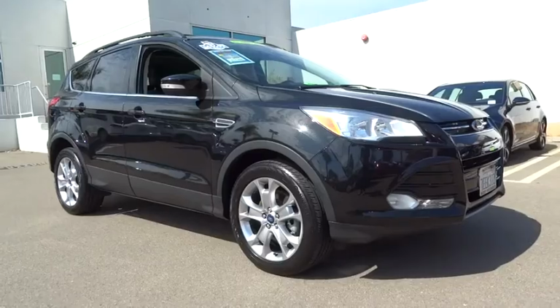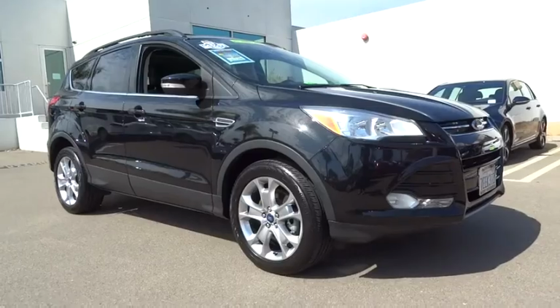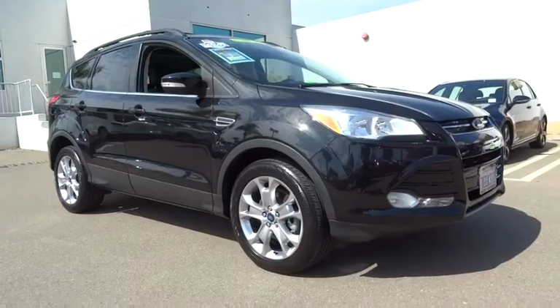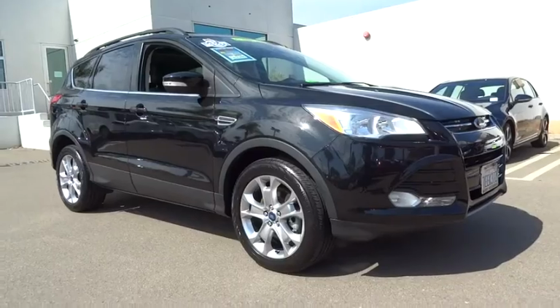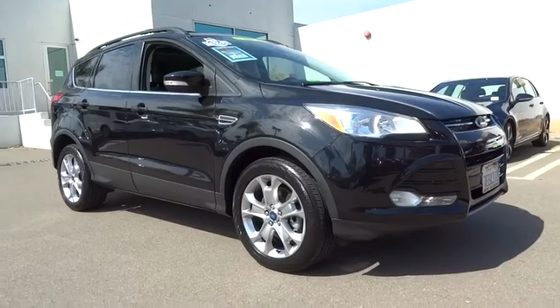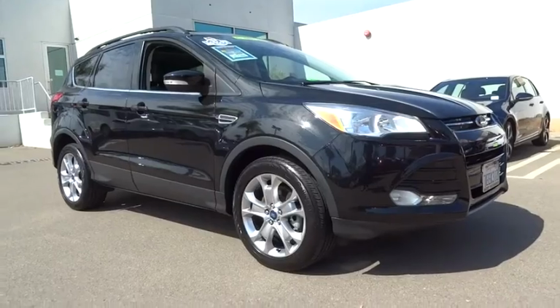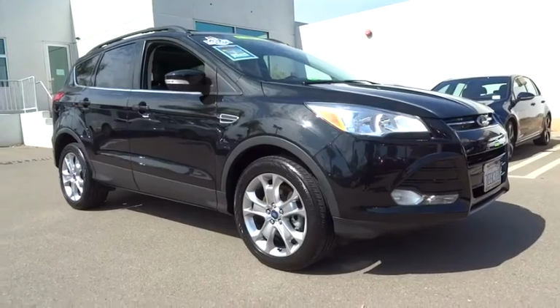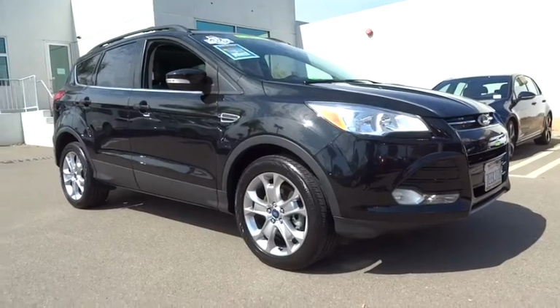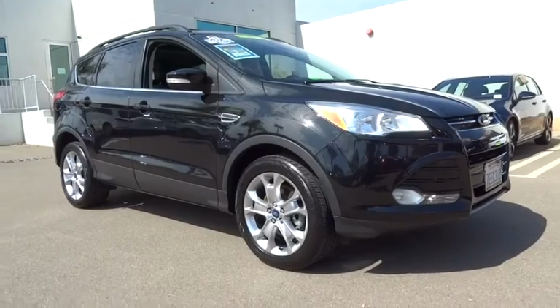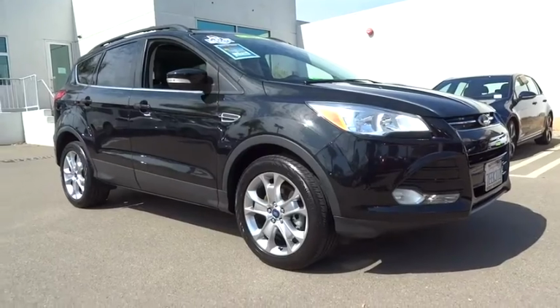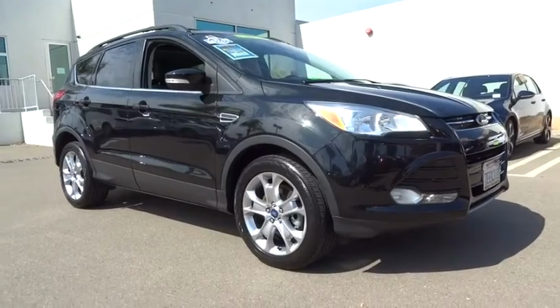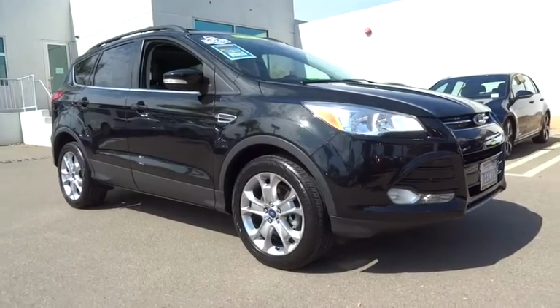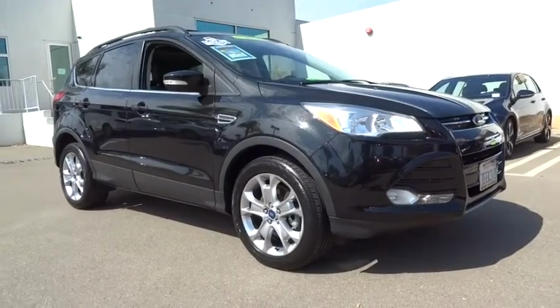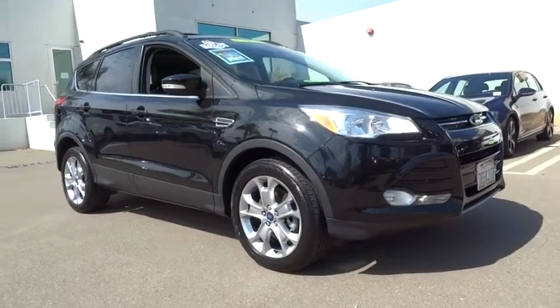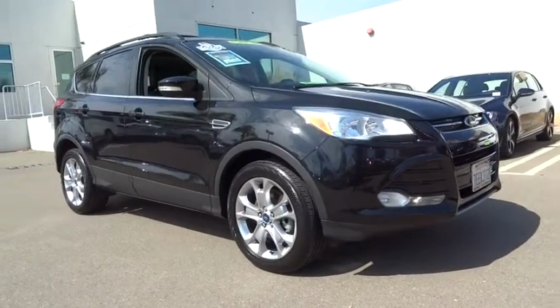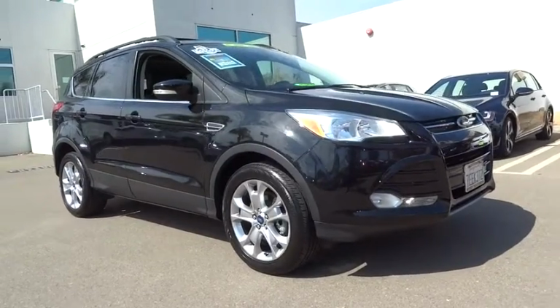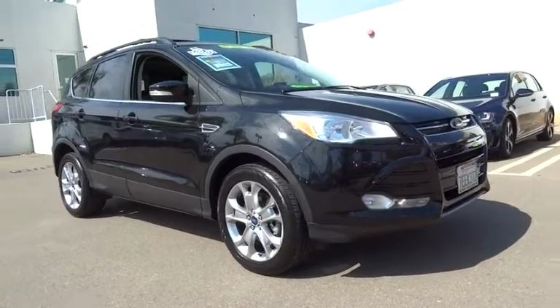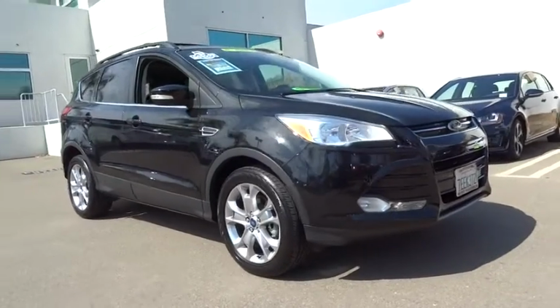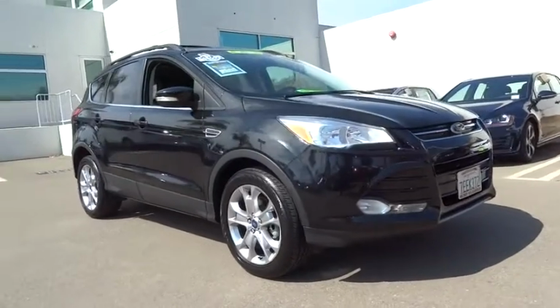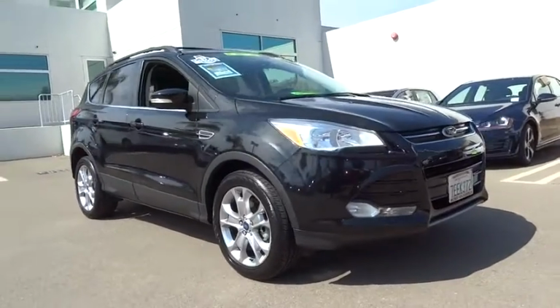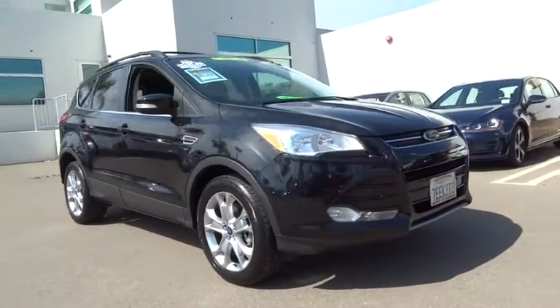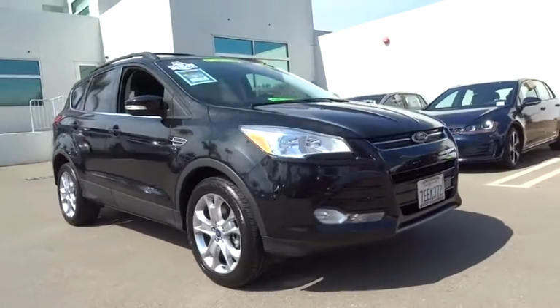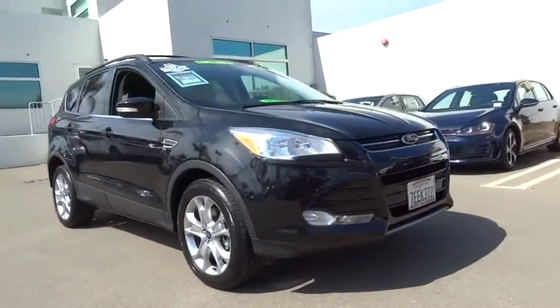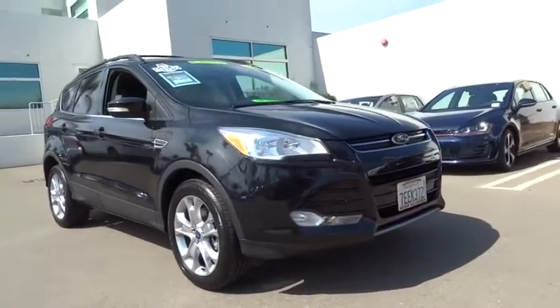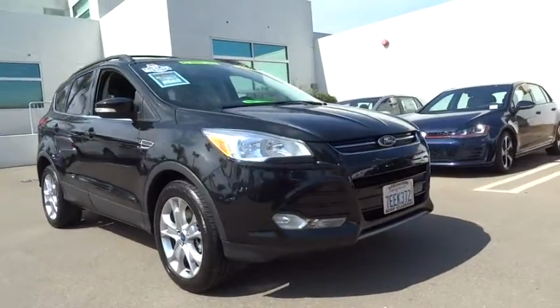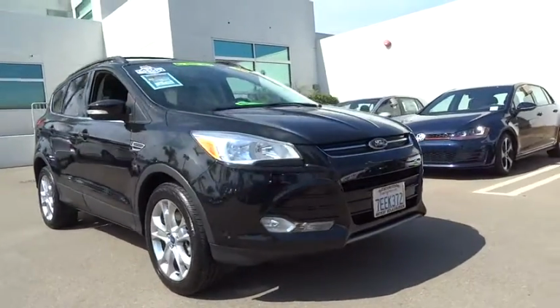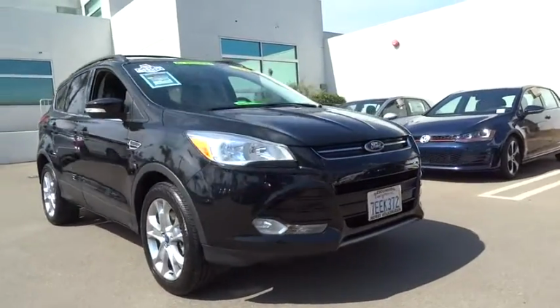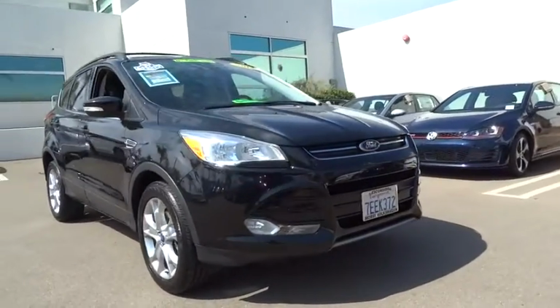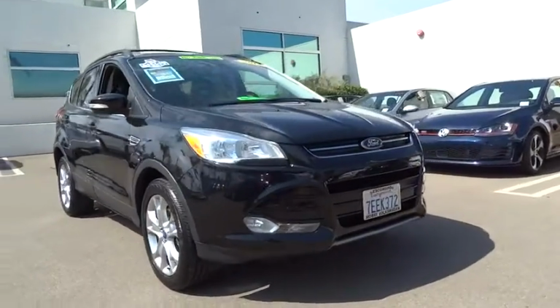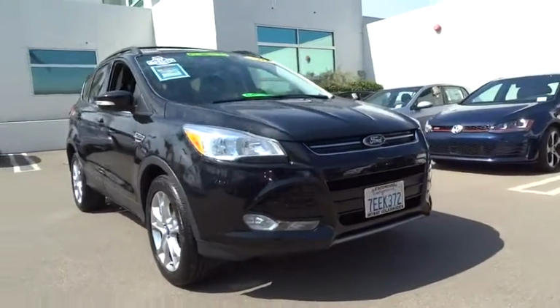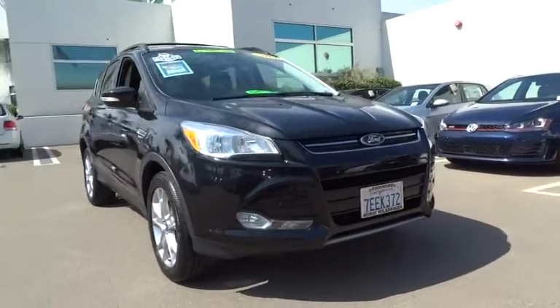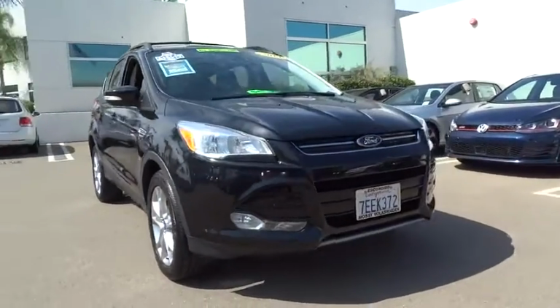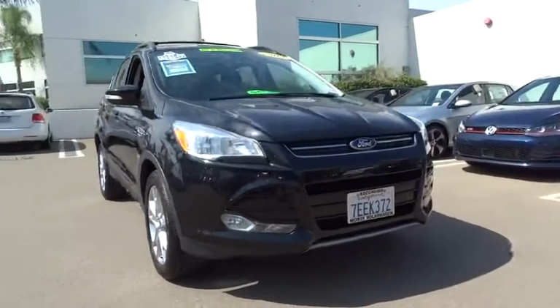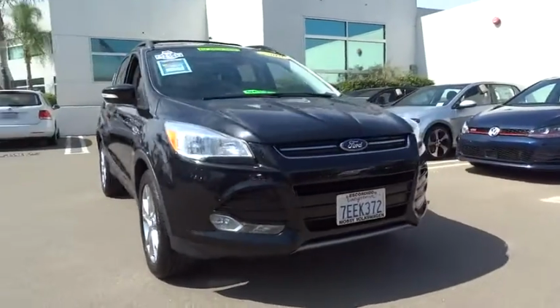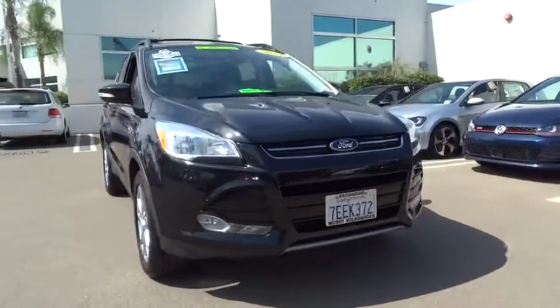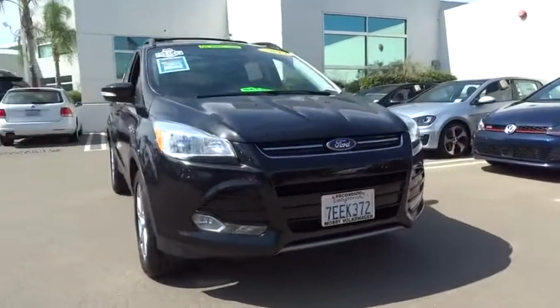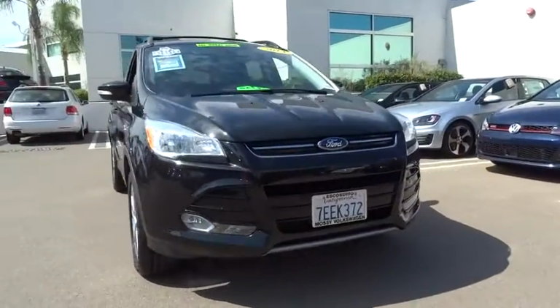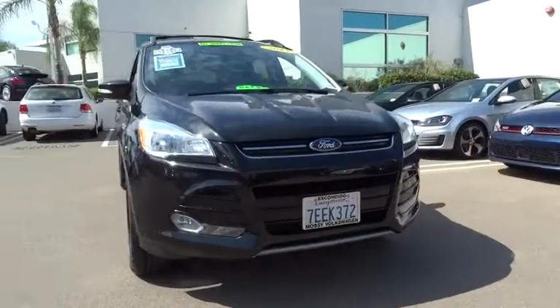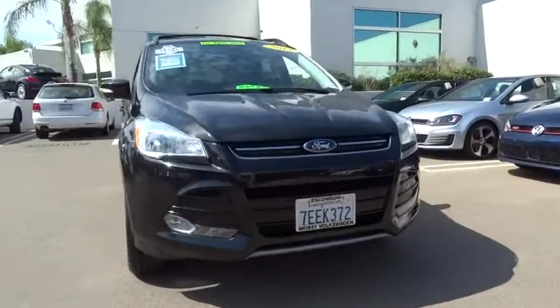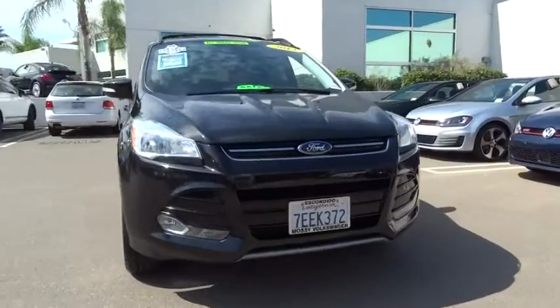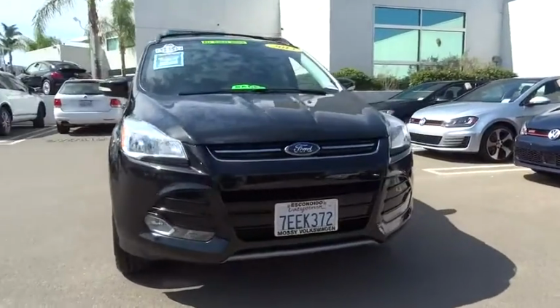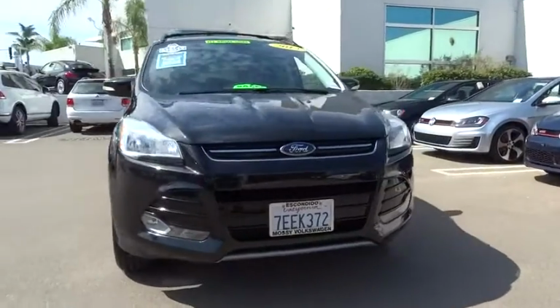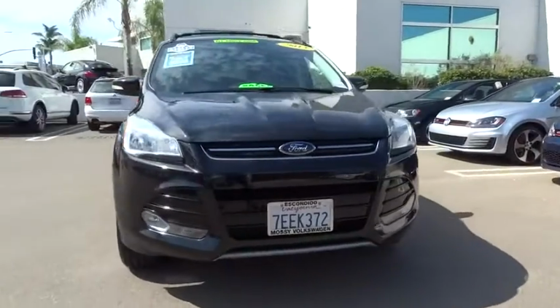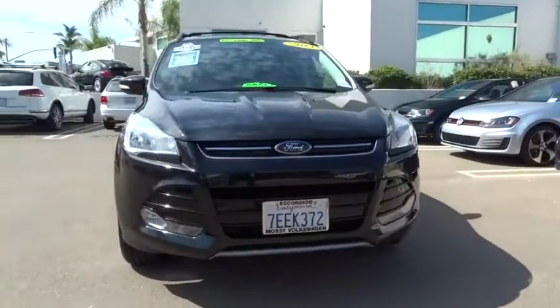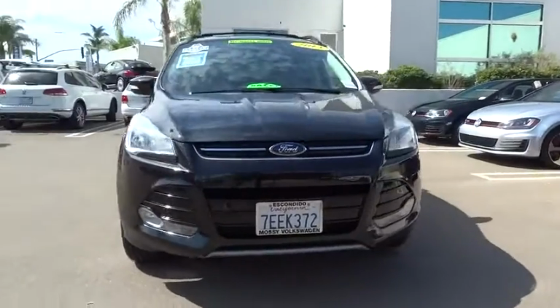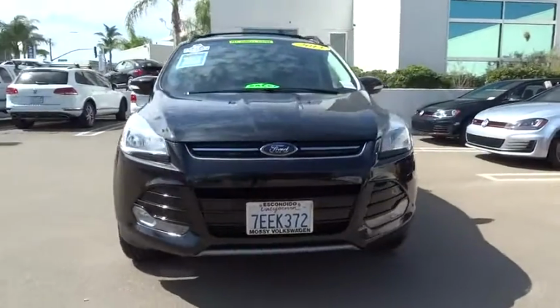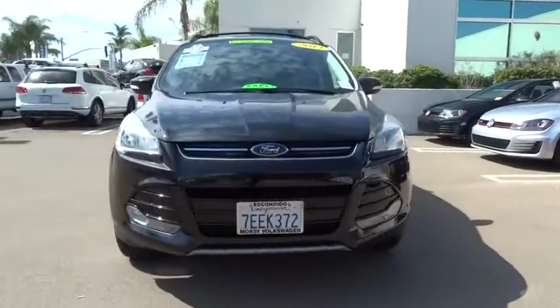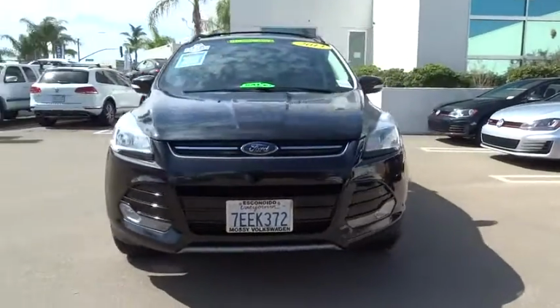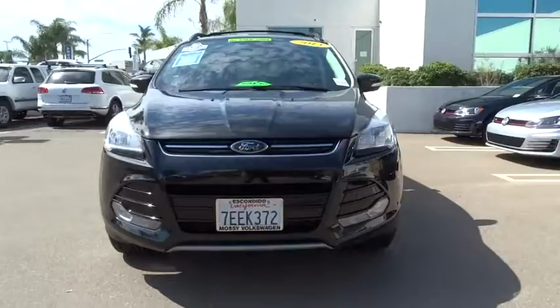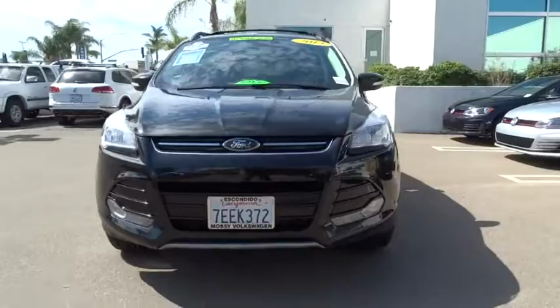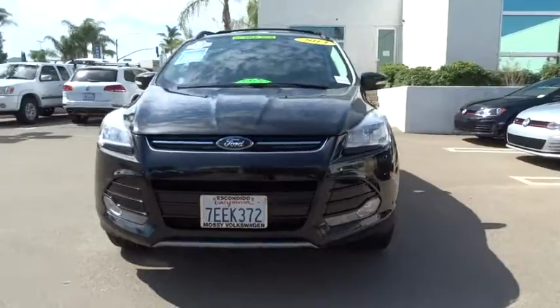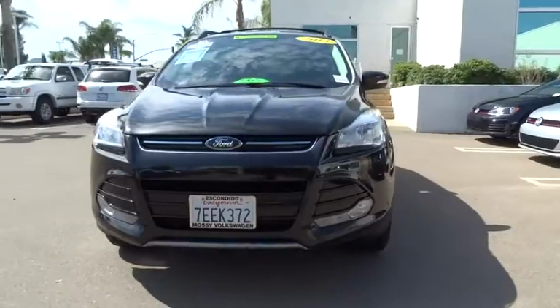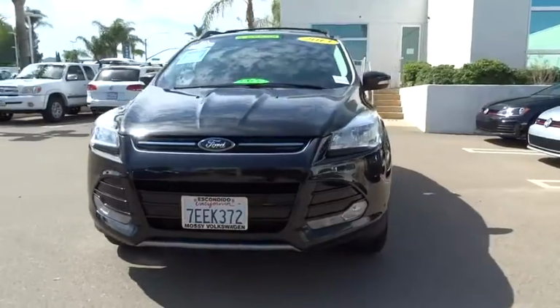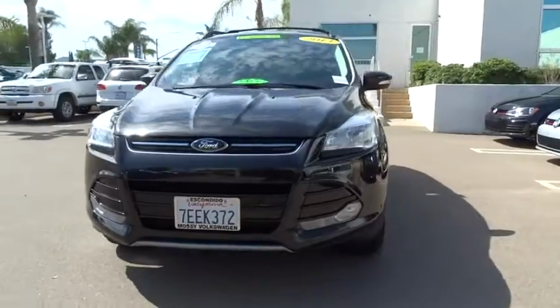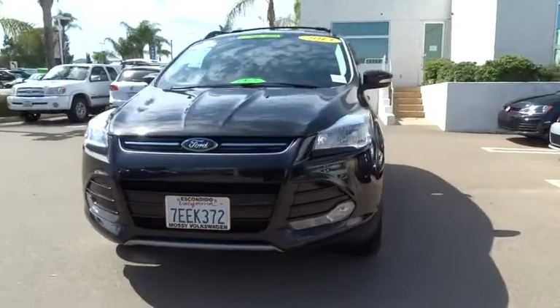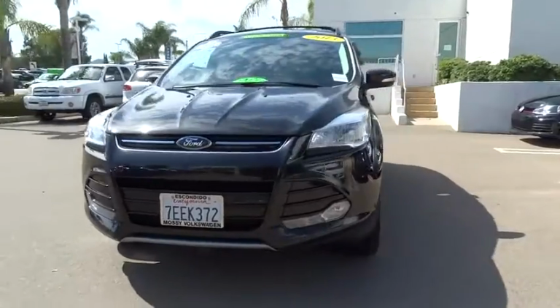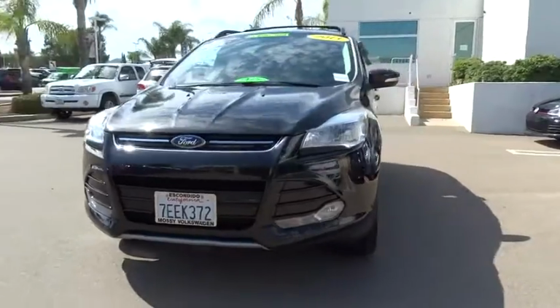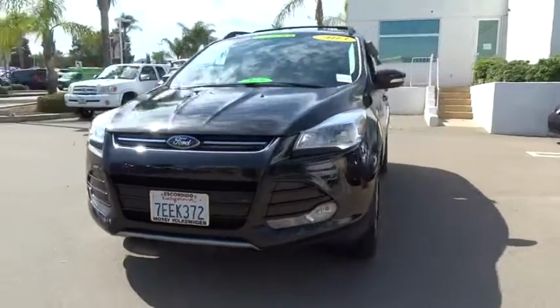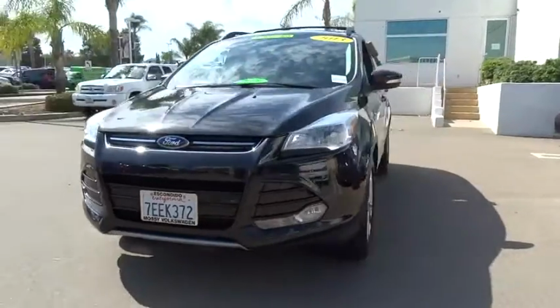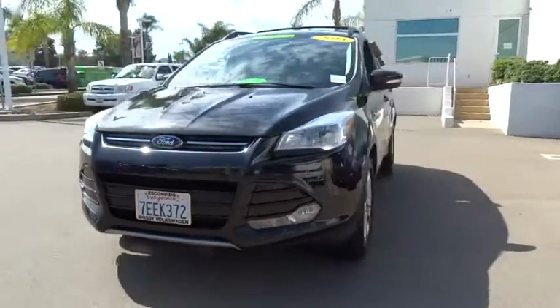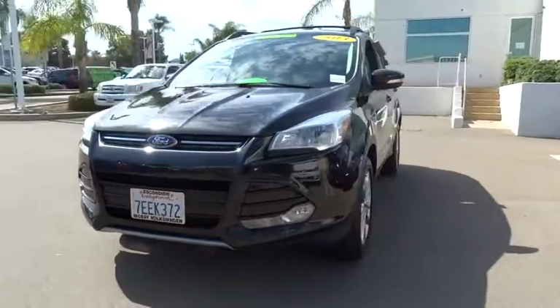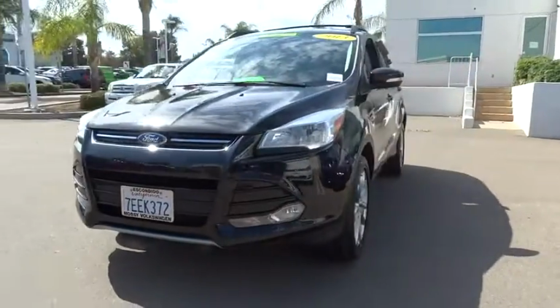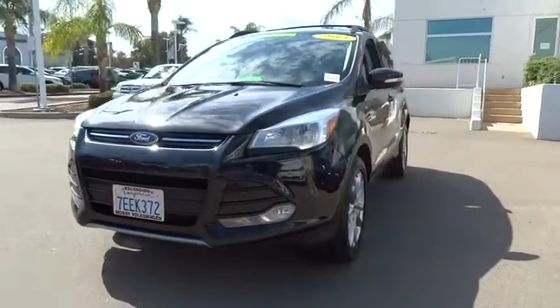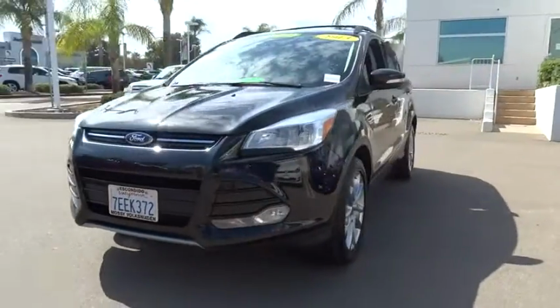The 2013 Escape. Gas engines flex, tow, sip, and go with Ford Escape.